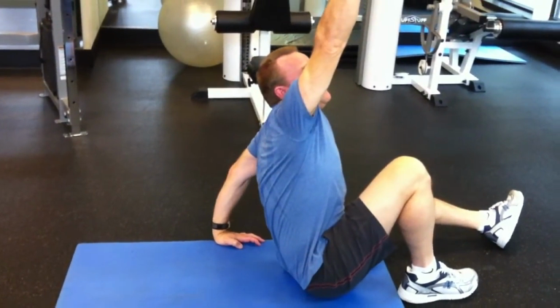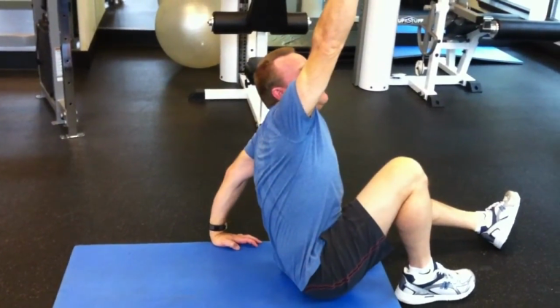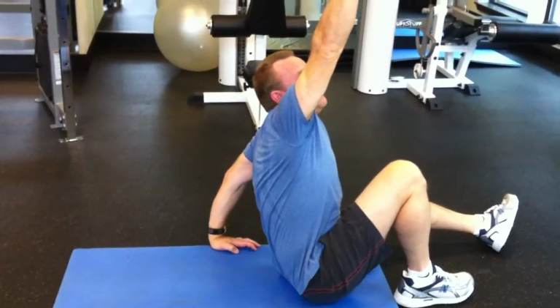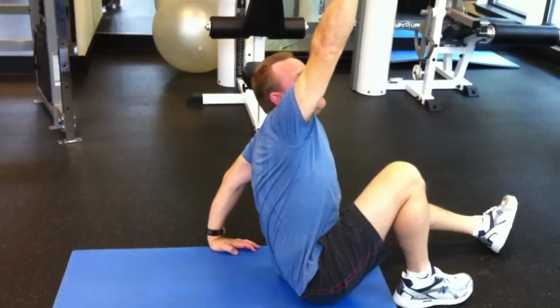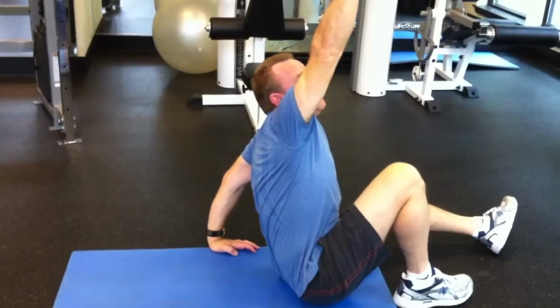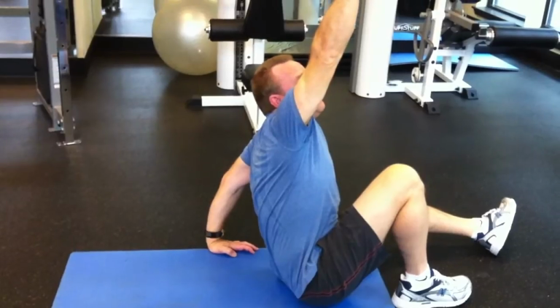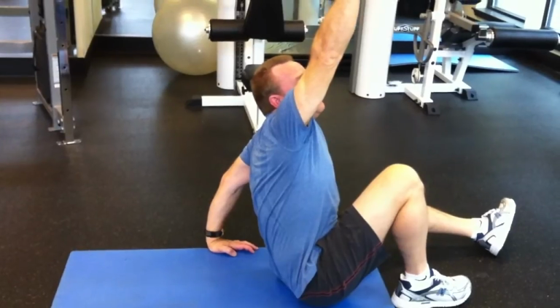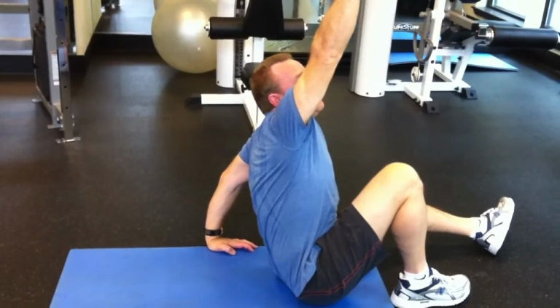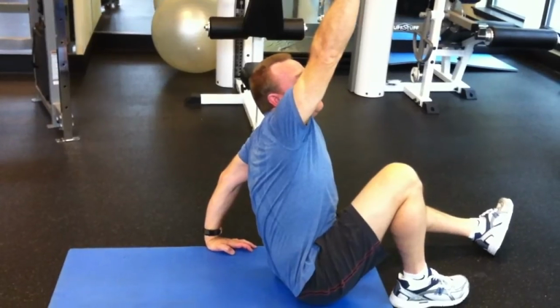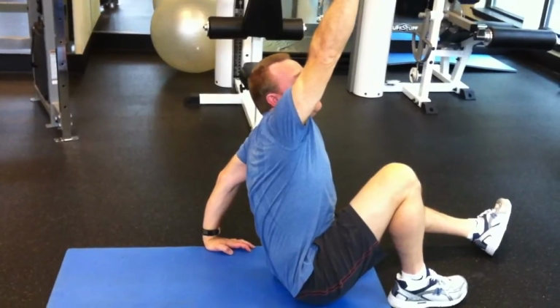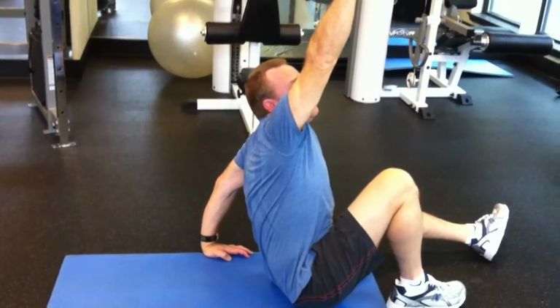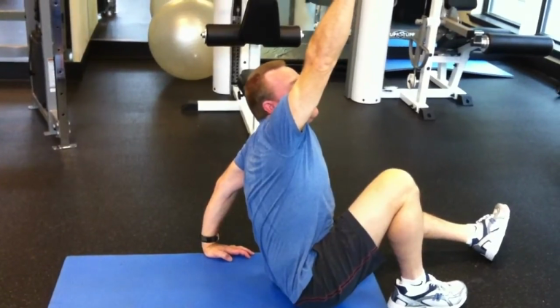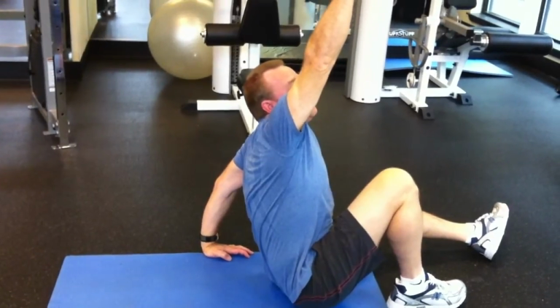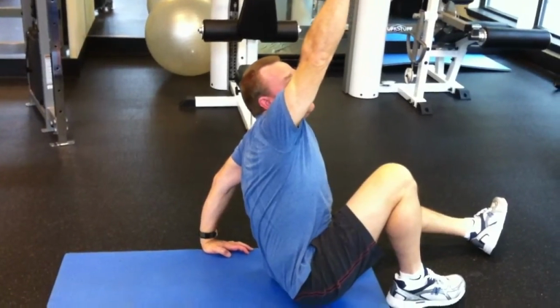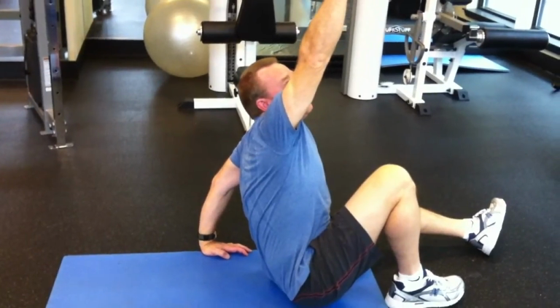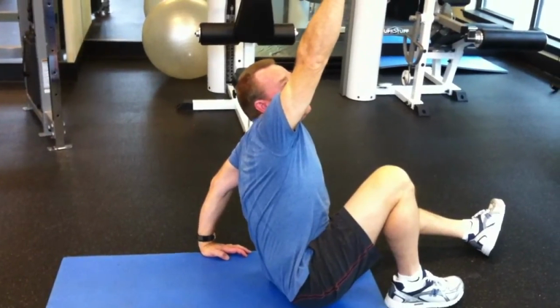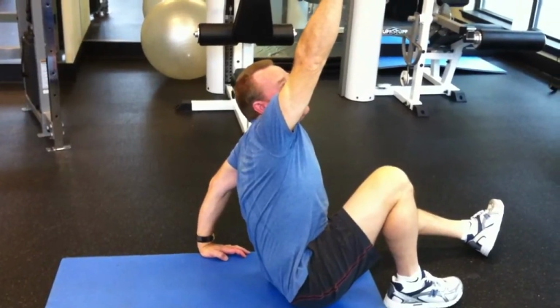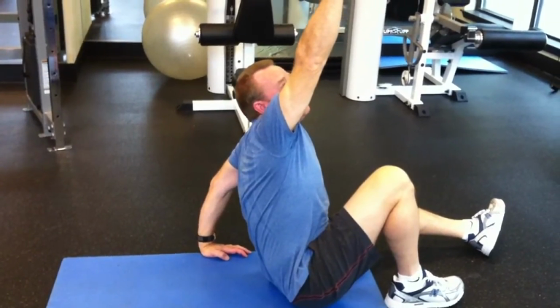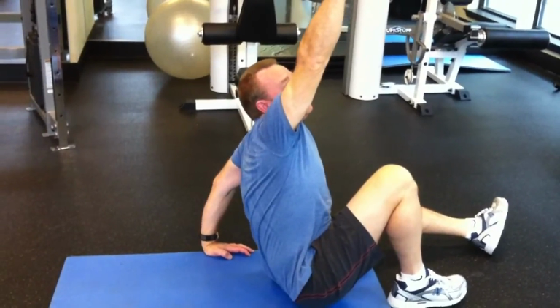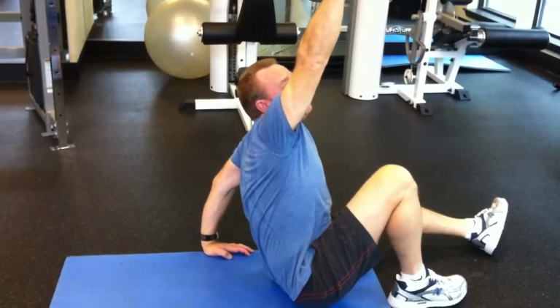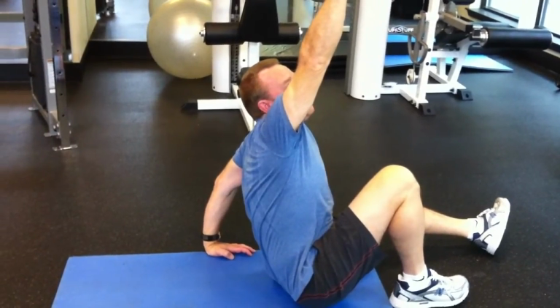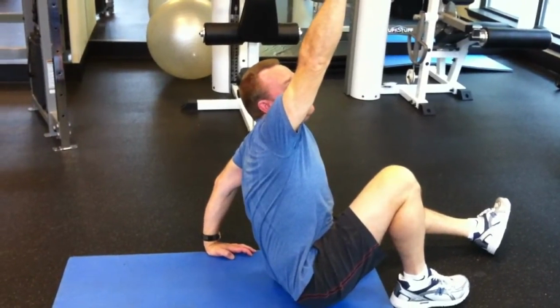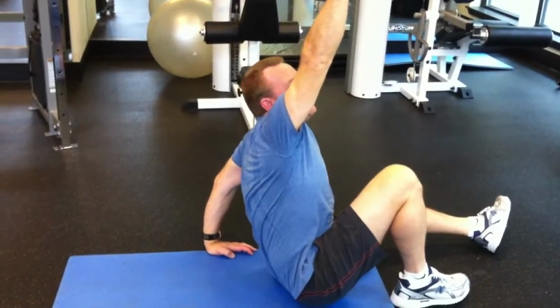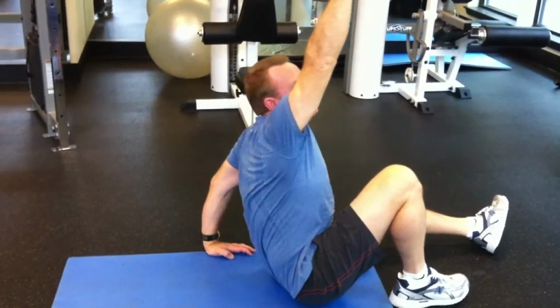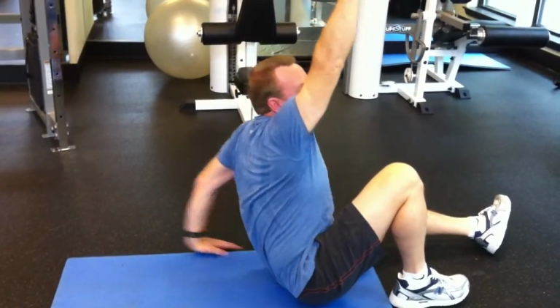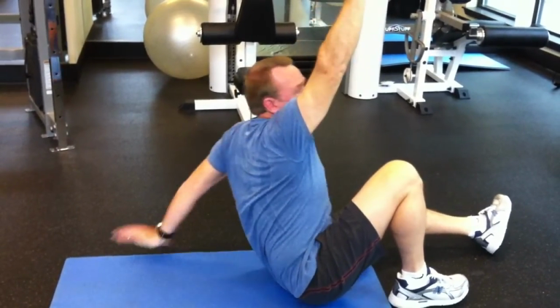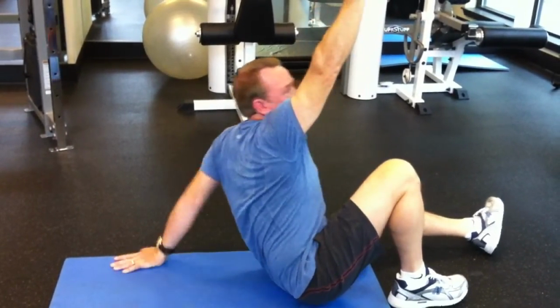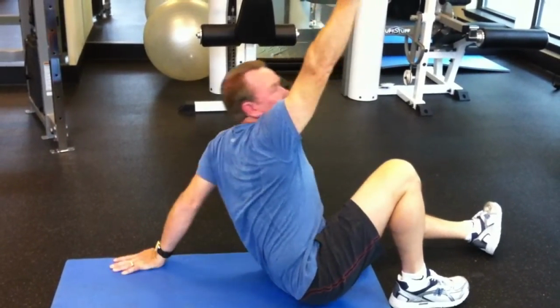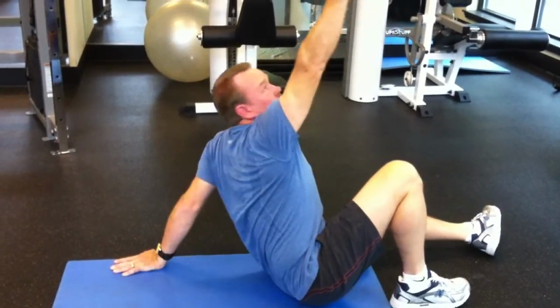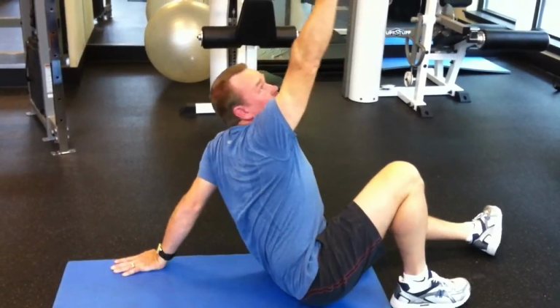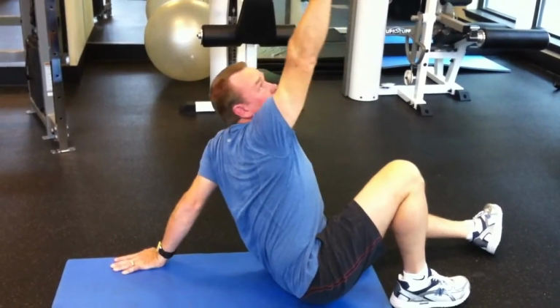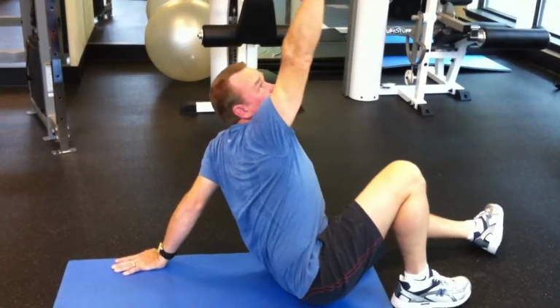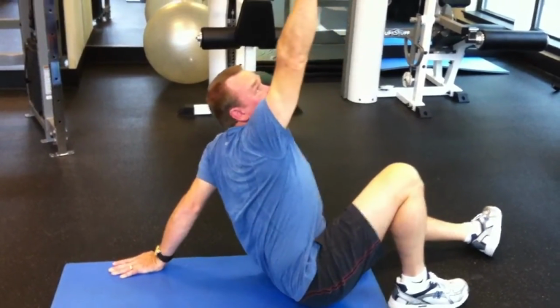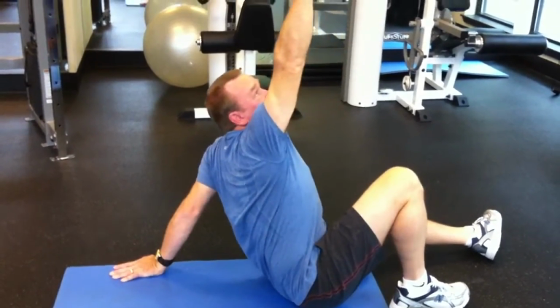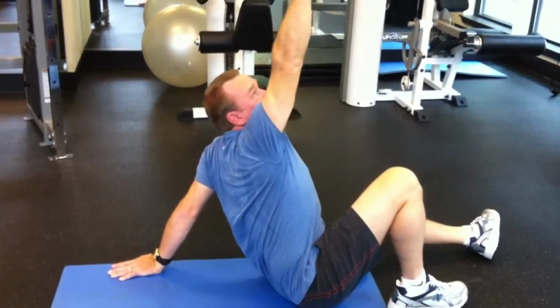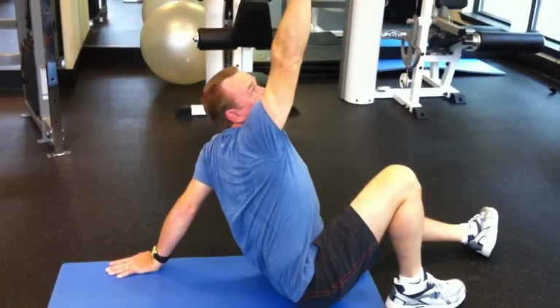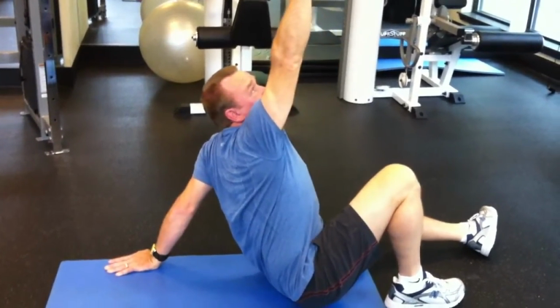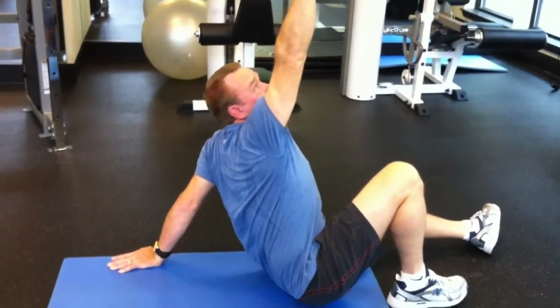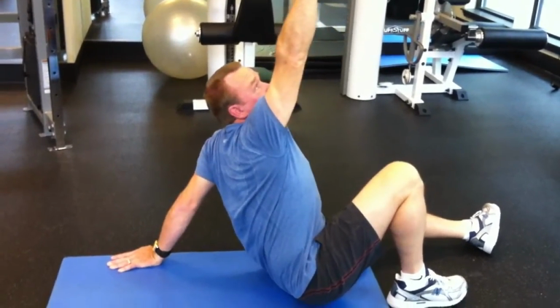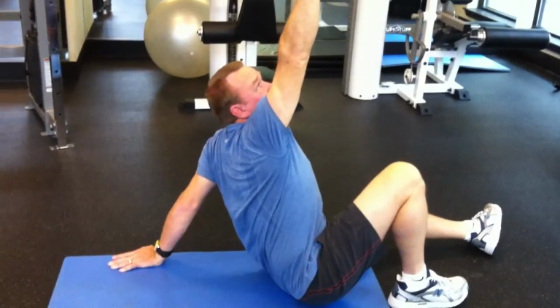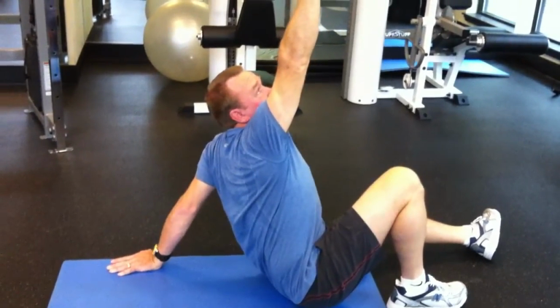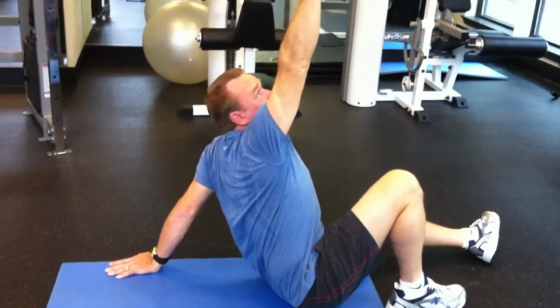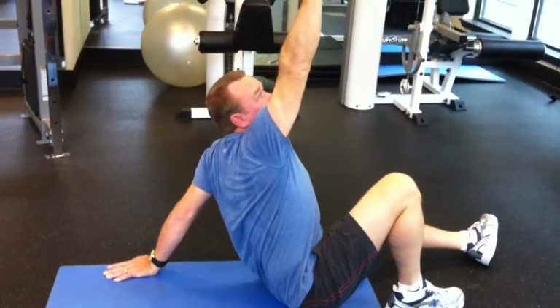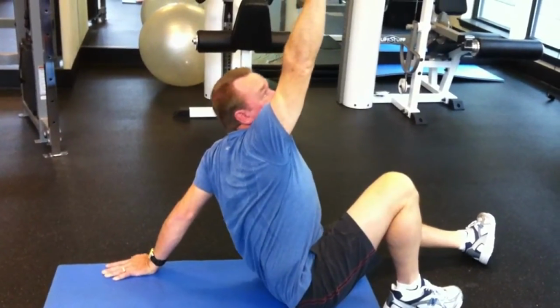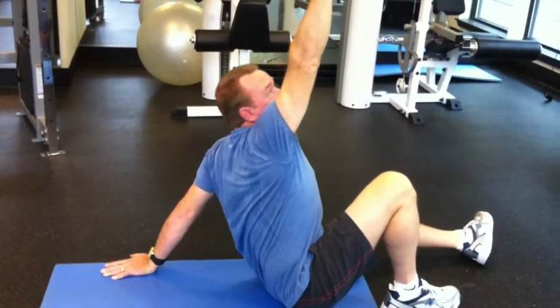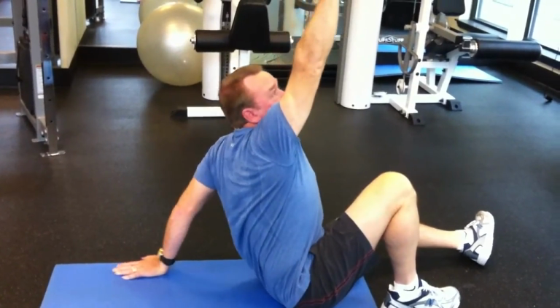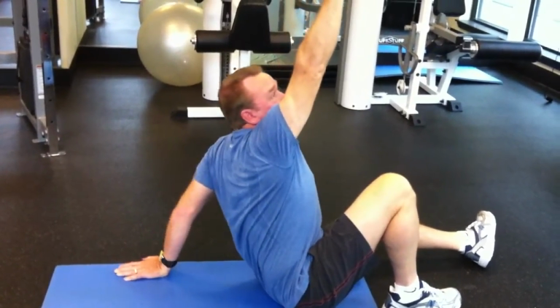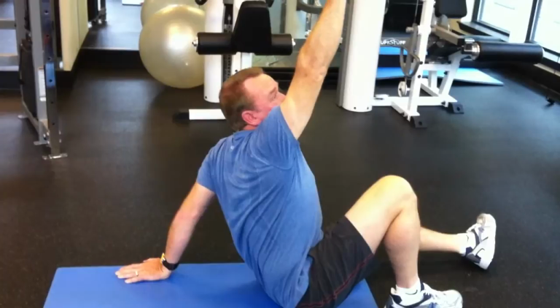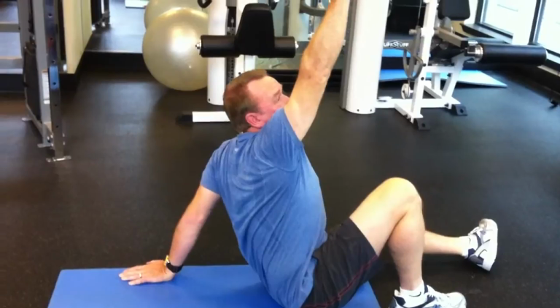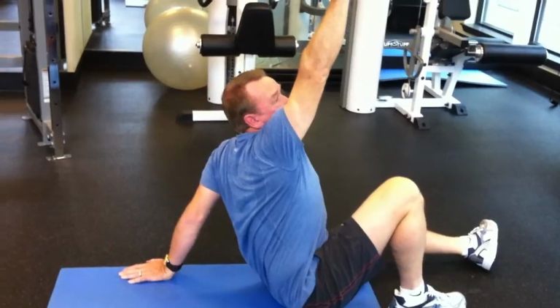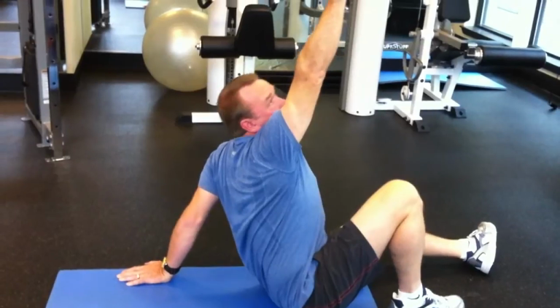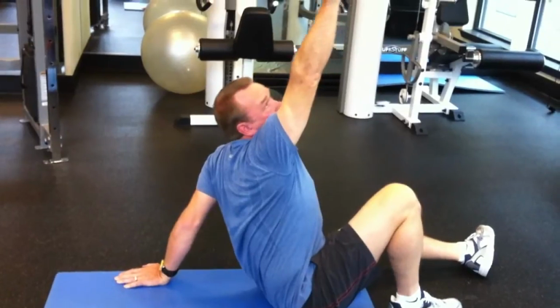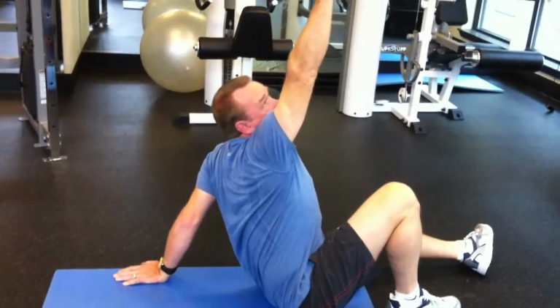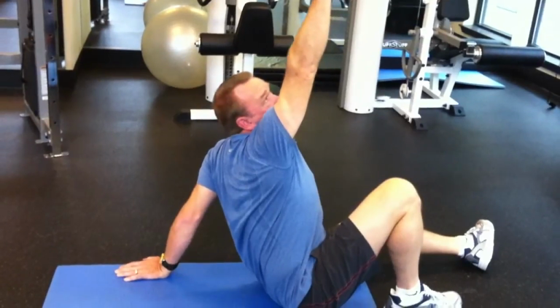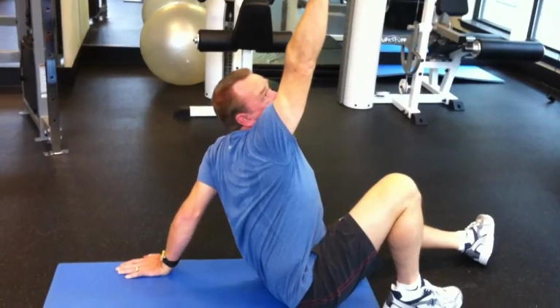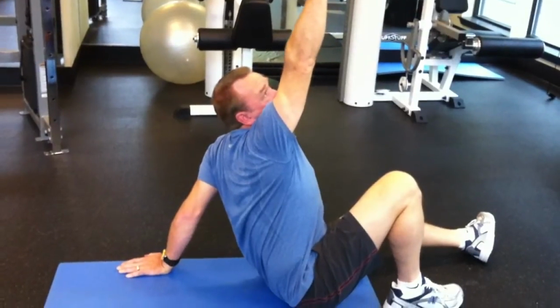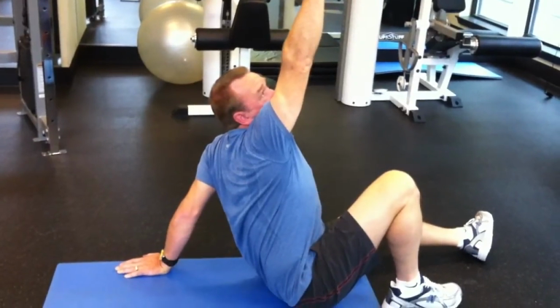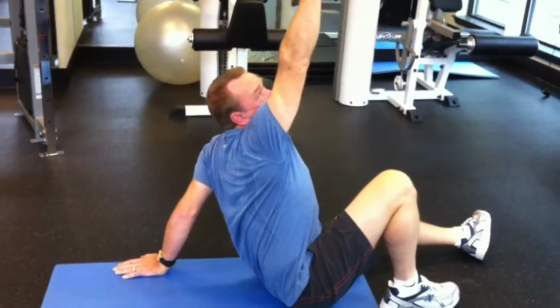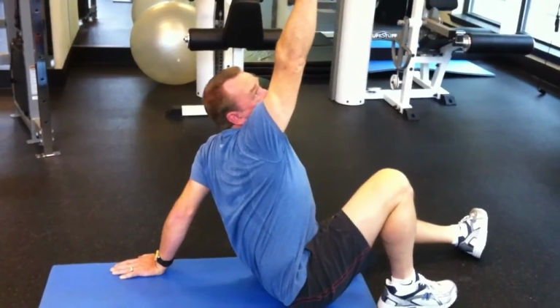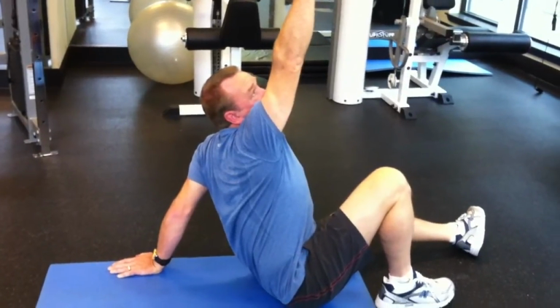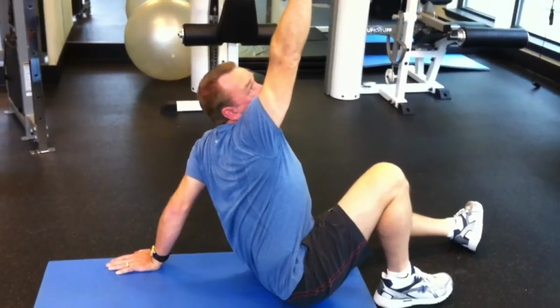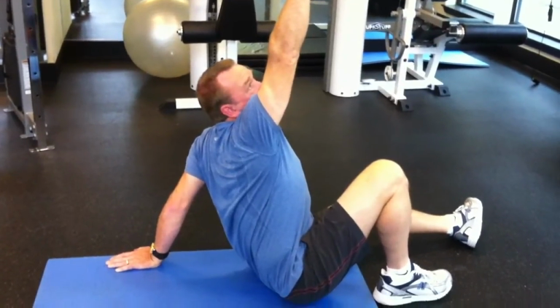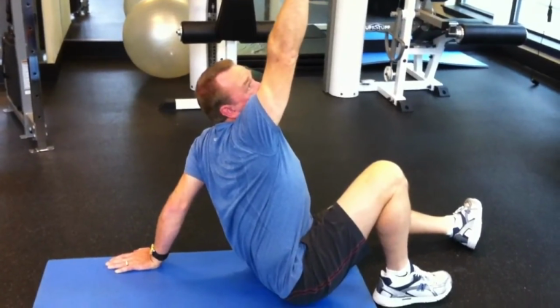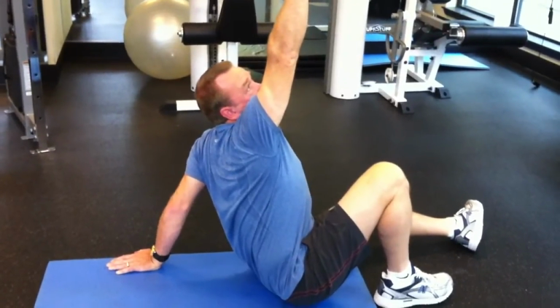Rotate your left hand right behind you, and then pull the shoulders in and lift the chest up proud.